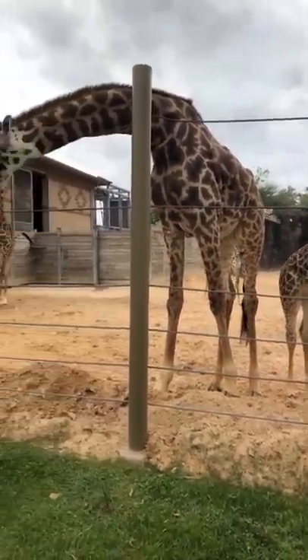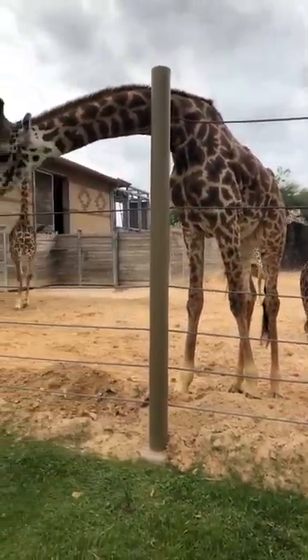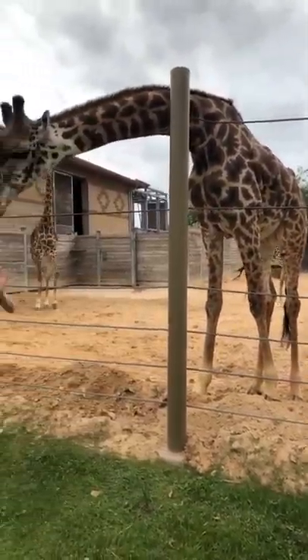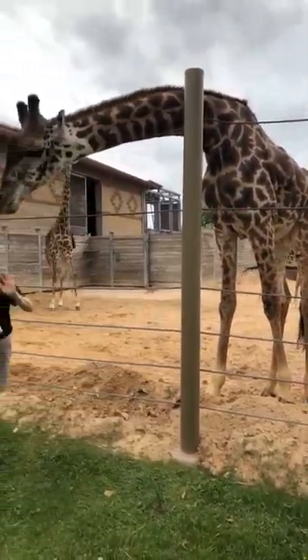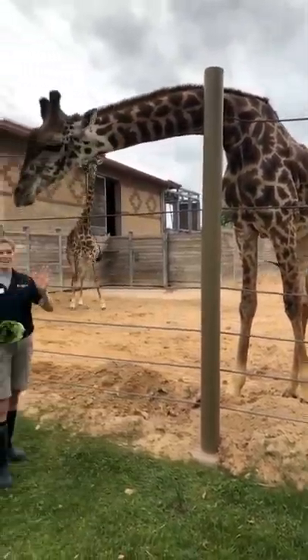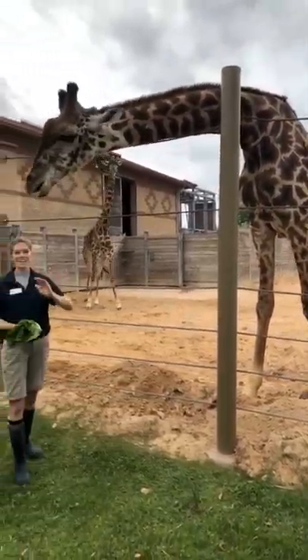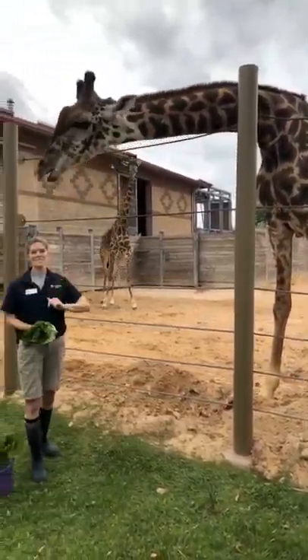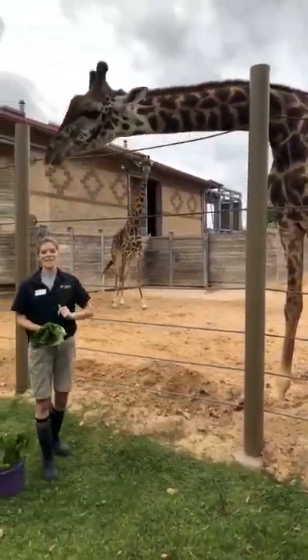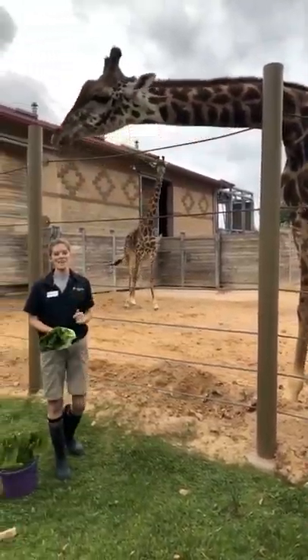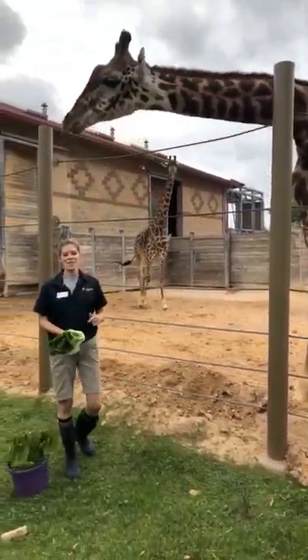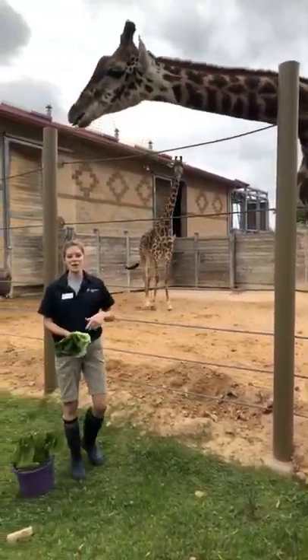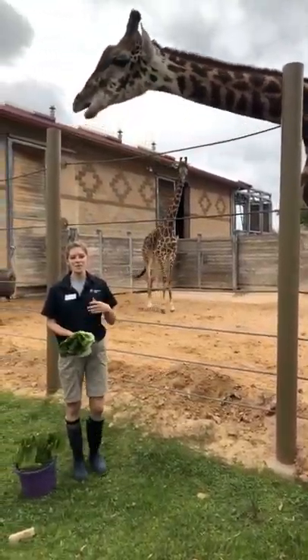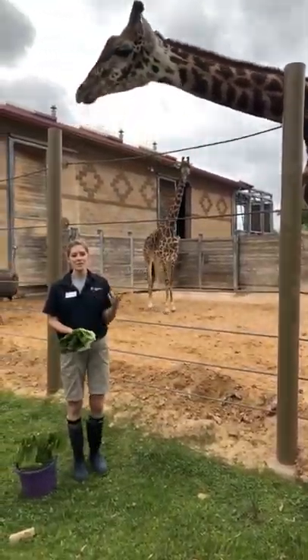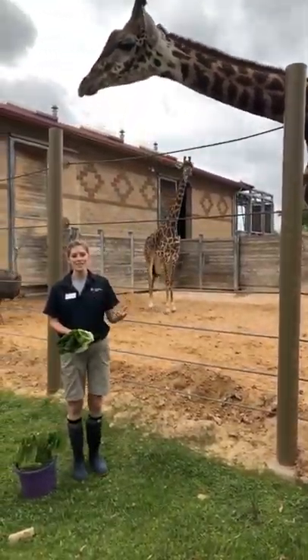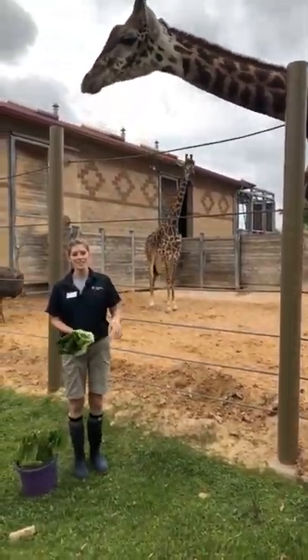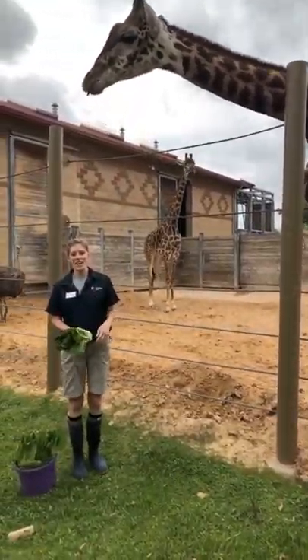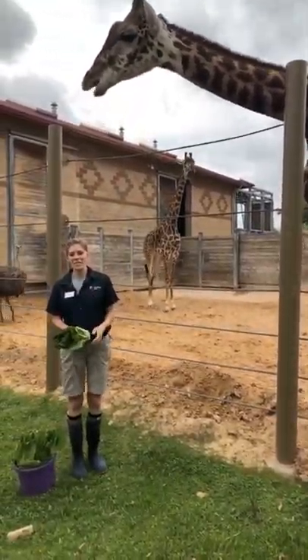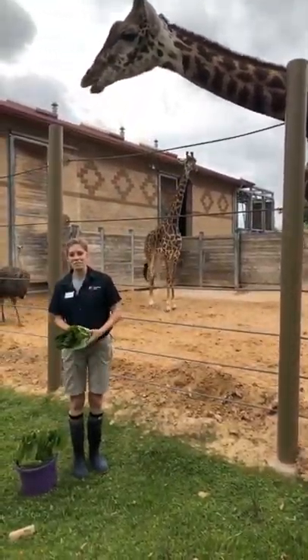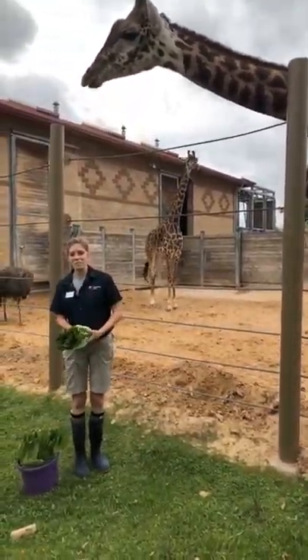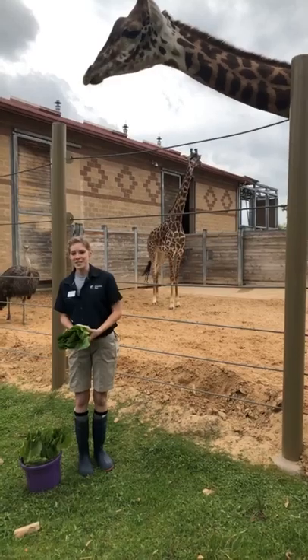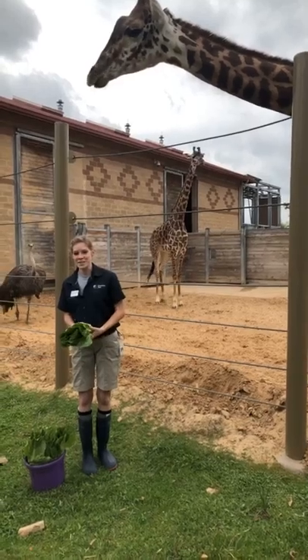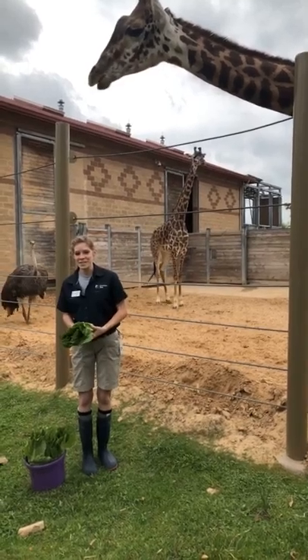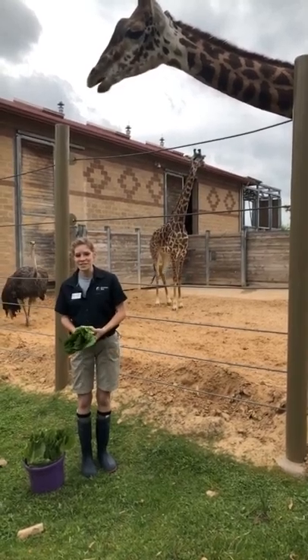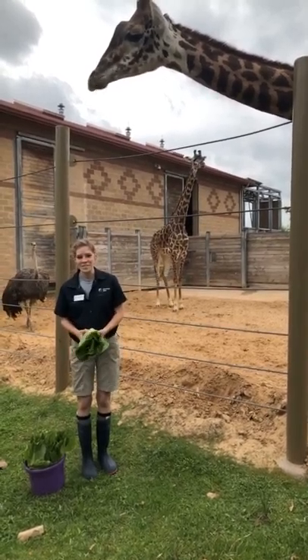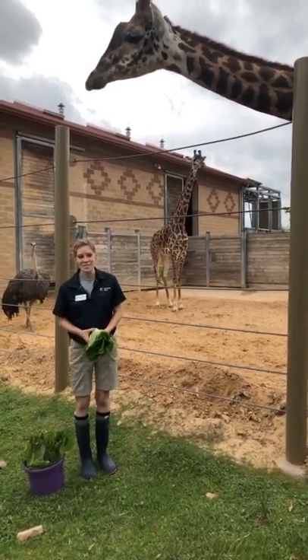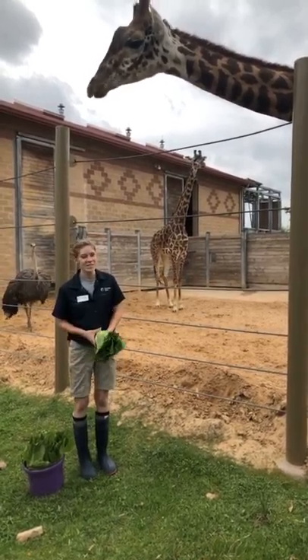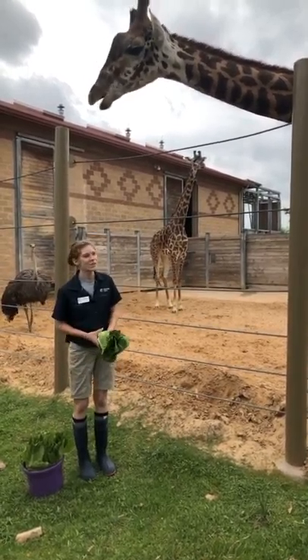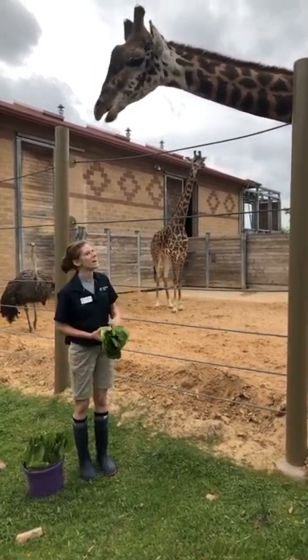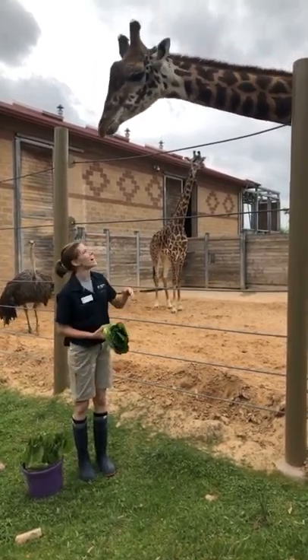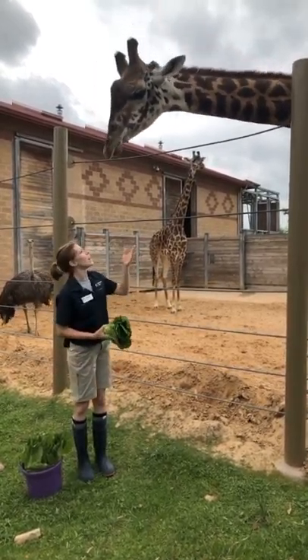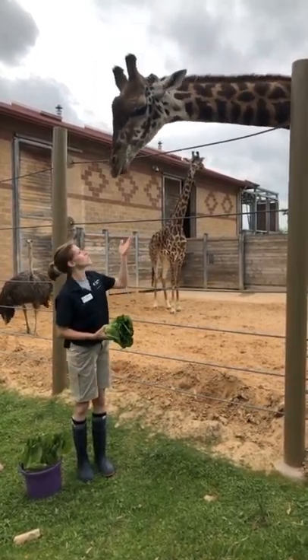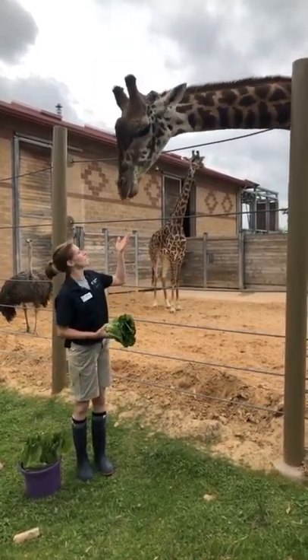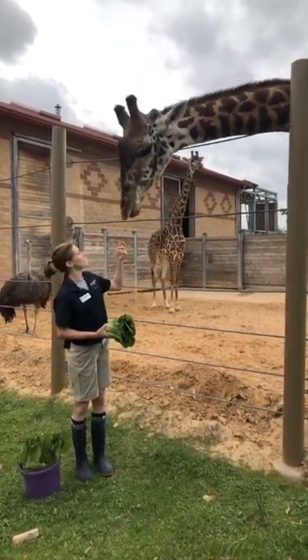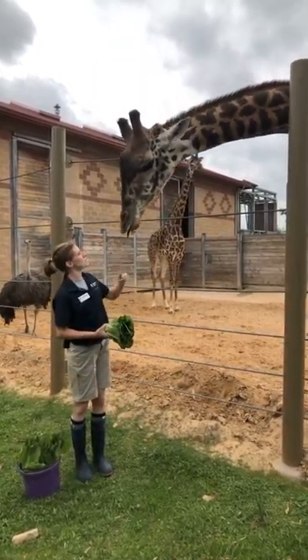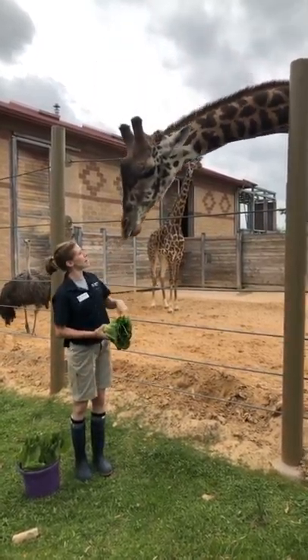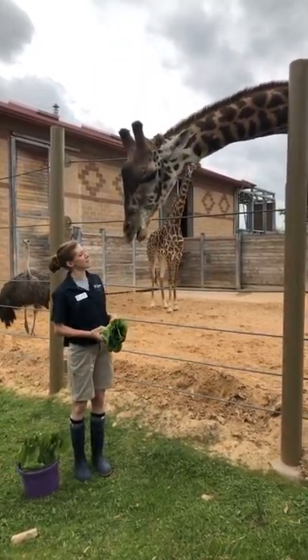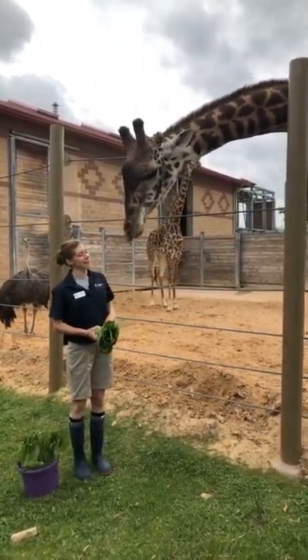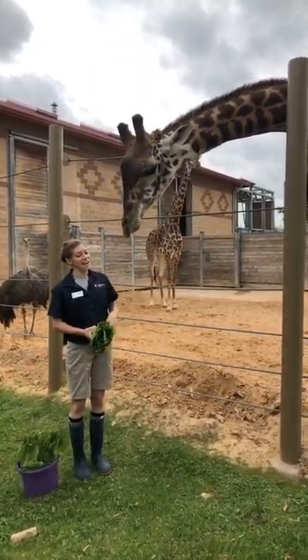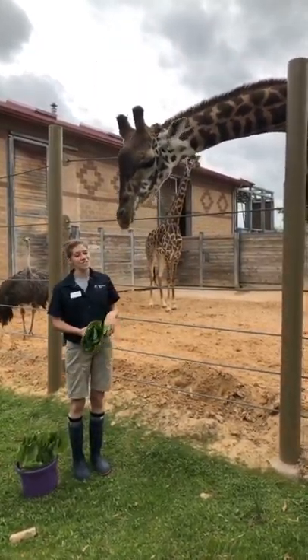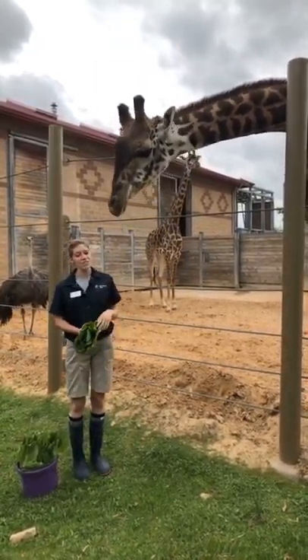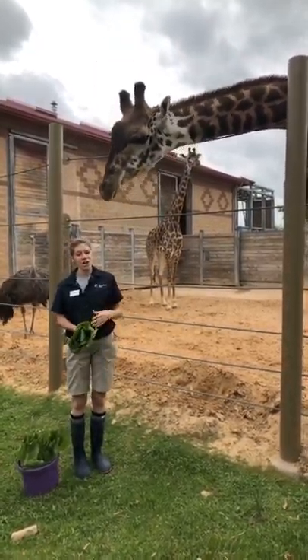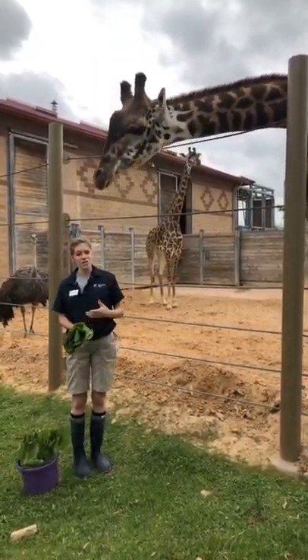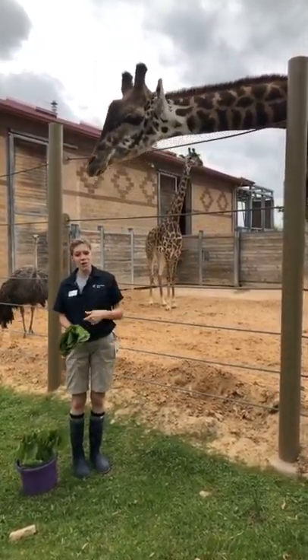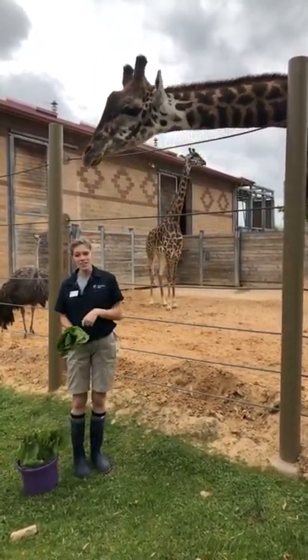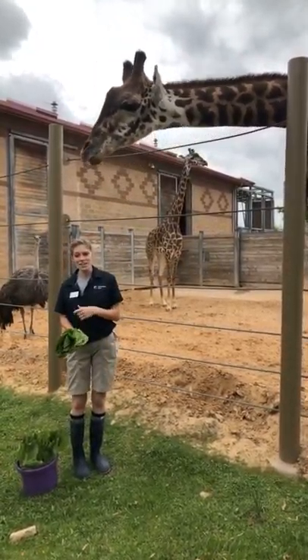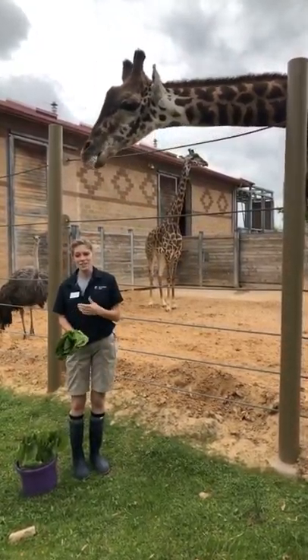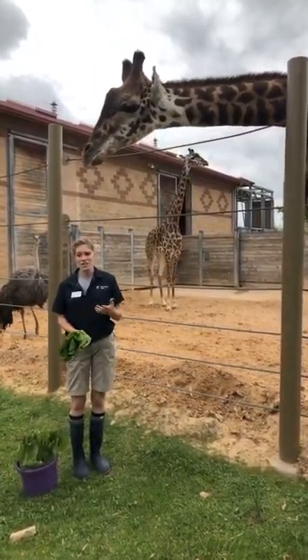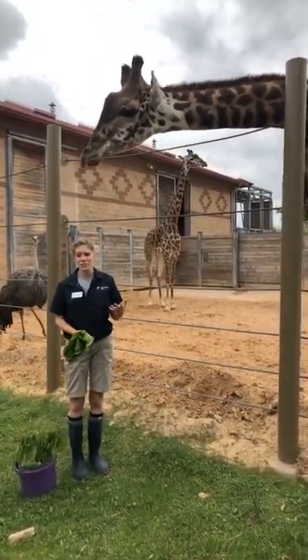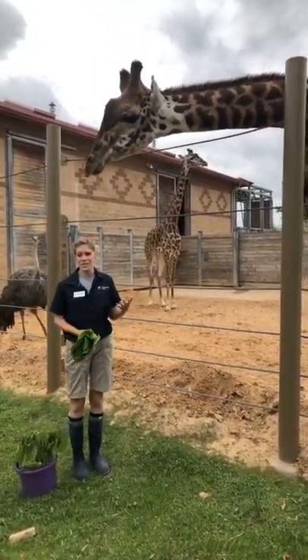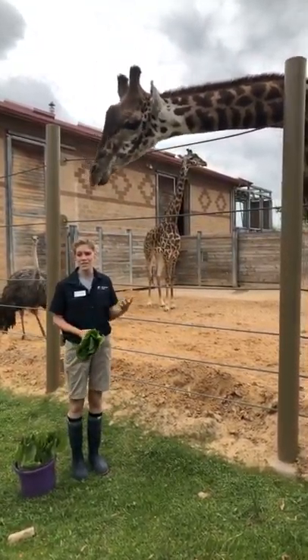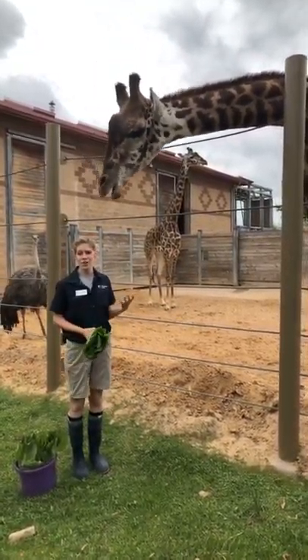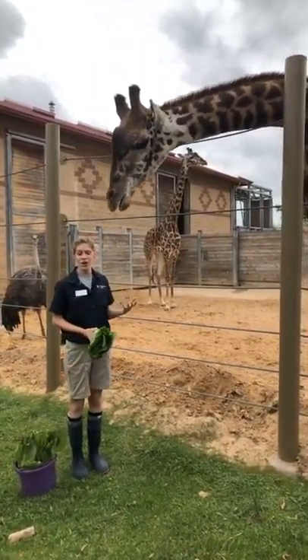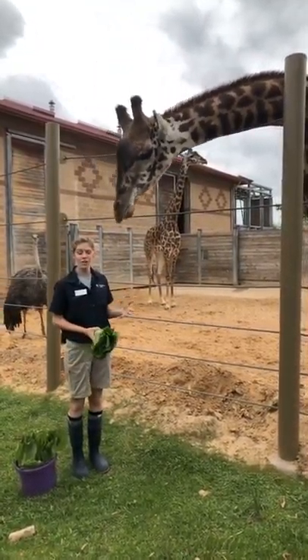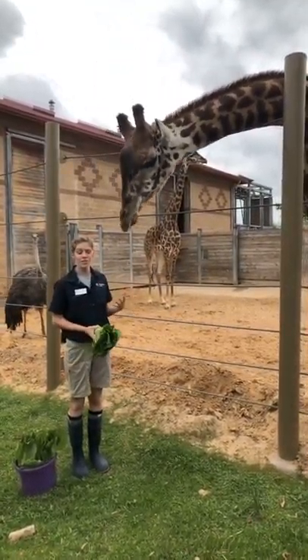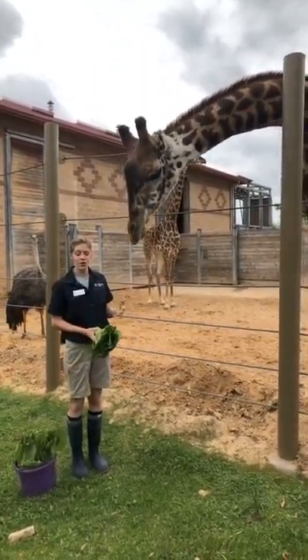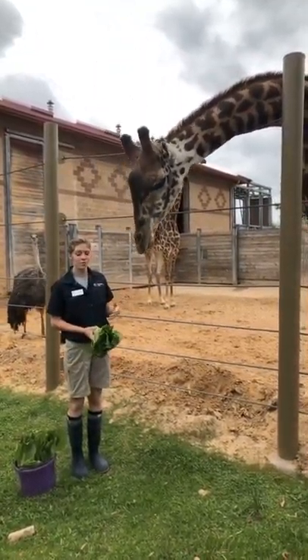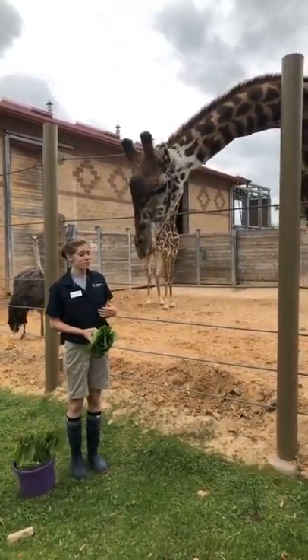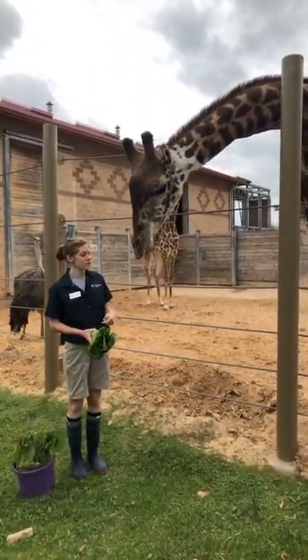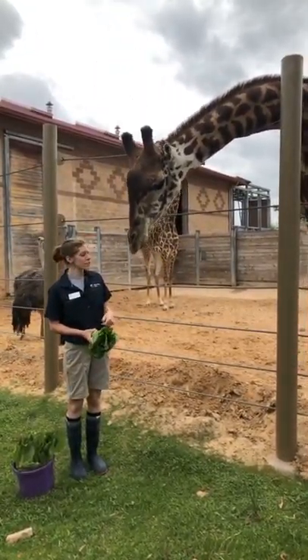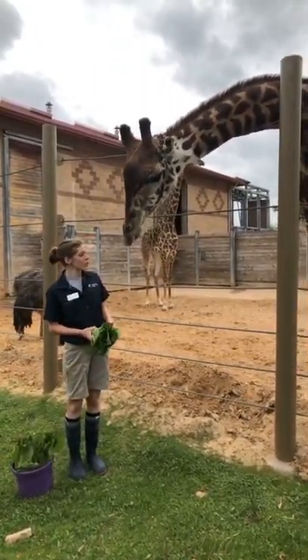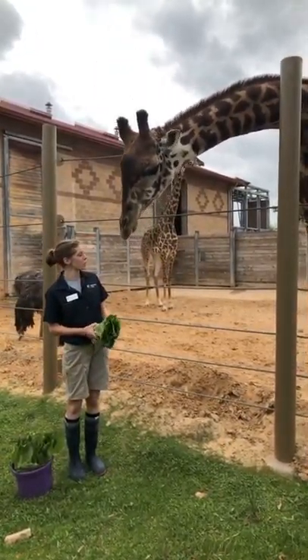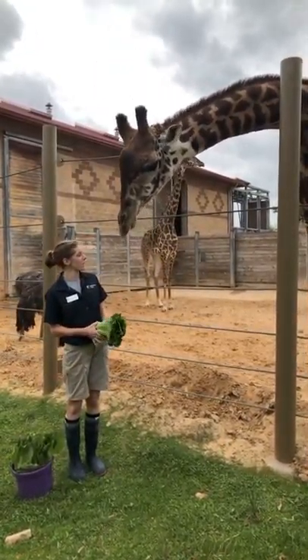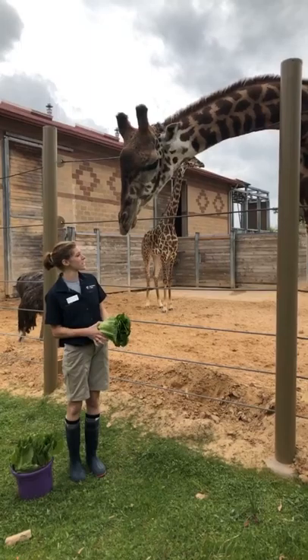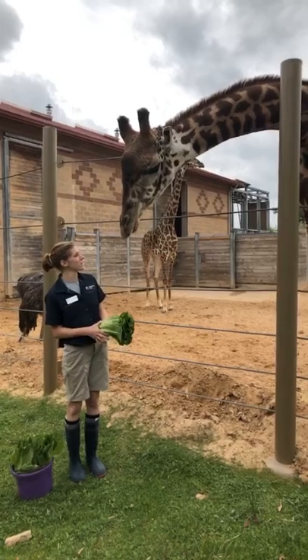Hi guys, my name is Heather. I'm also one of the giraffe keepers here at the Houston Zoo. Right here above me I have Joshua. Now Joshua is our adult, fully grown male here.